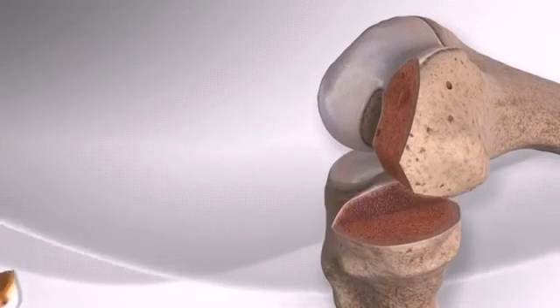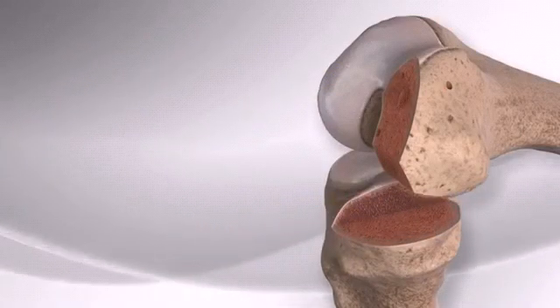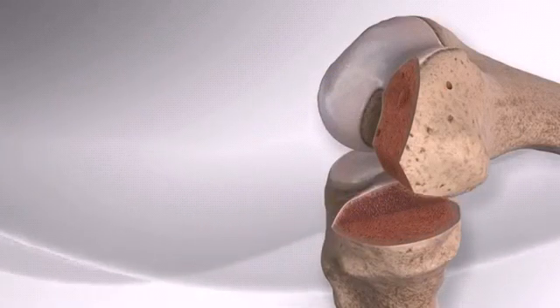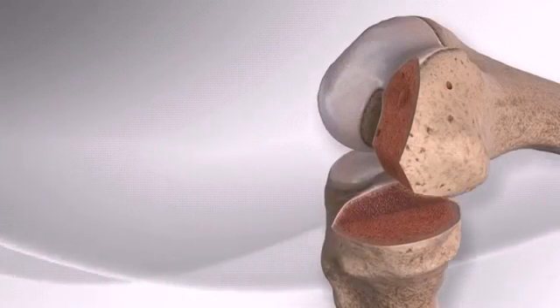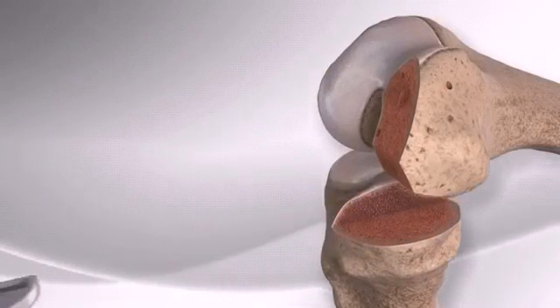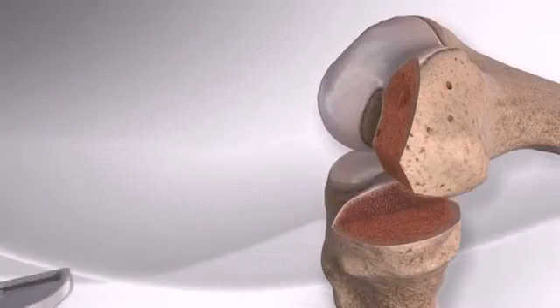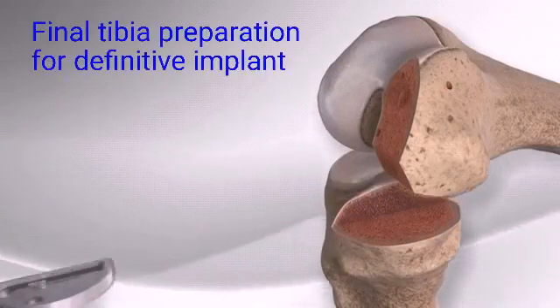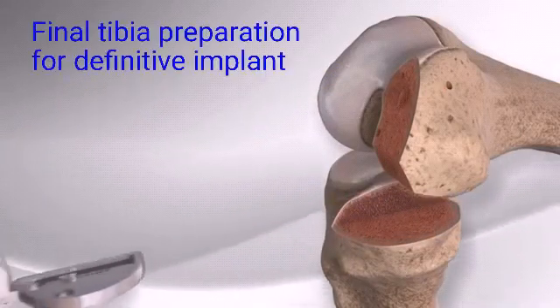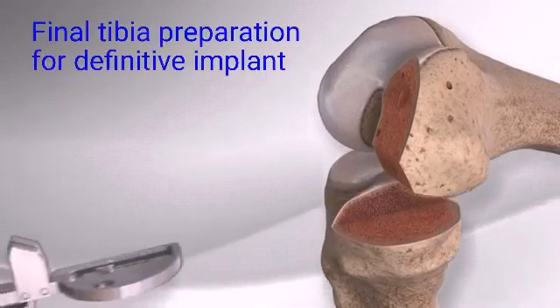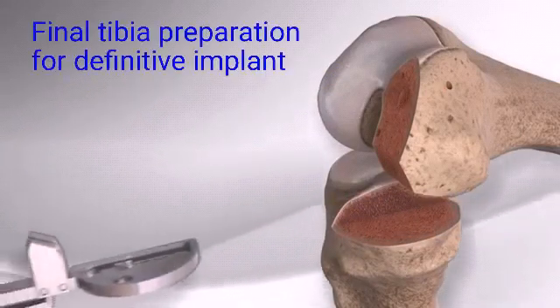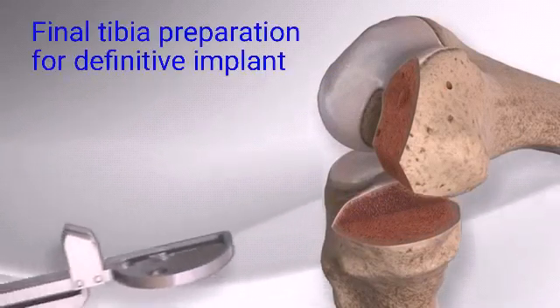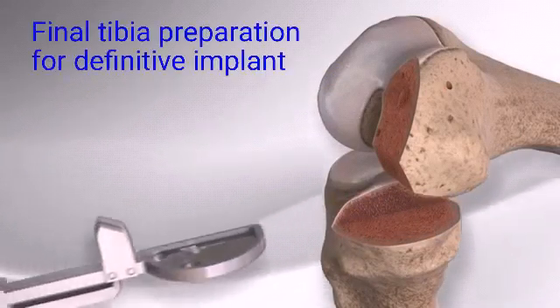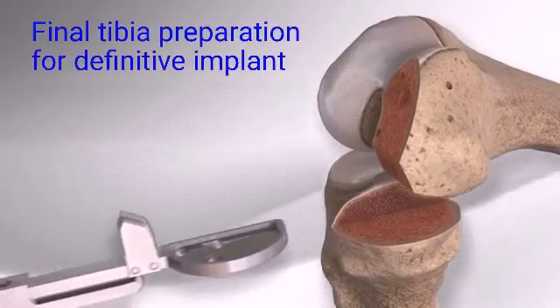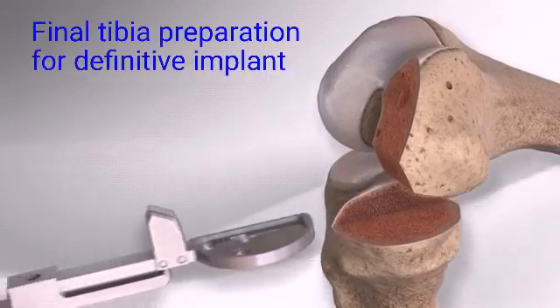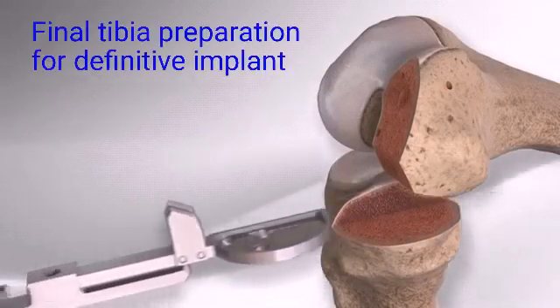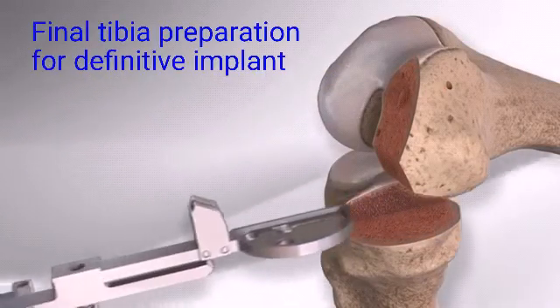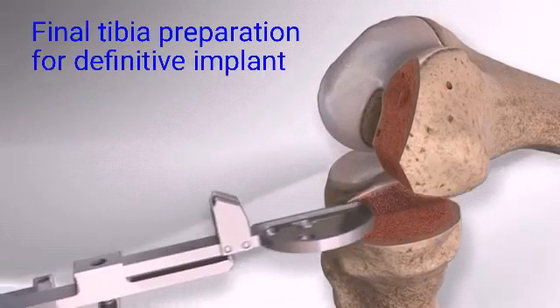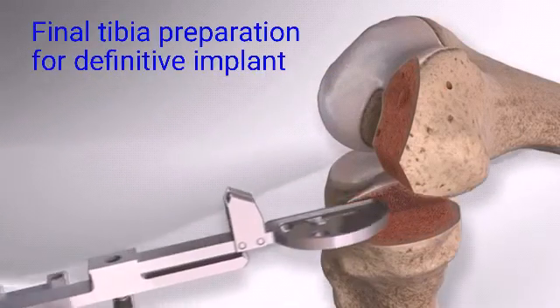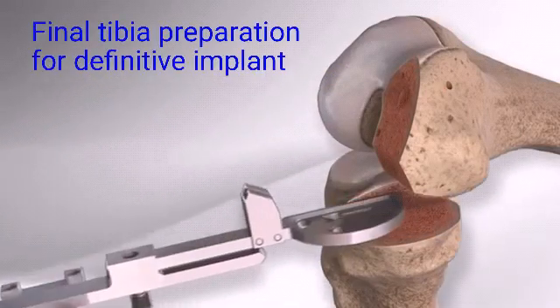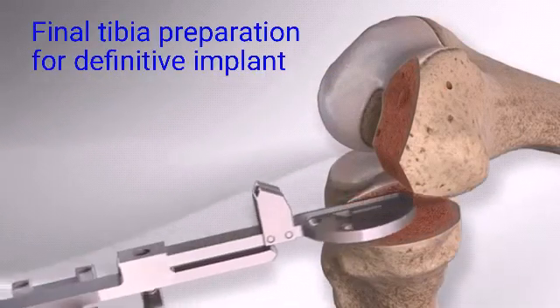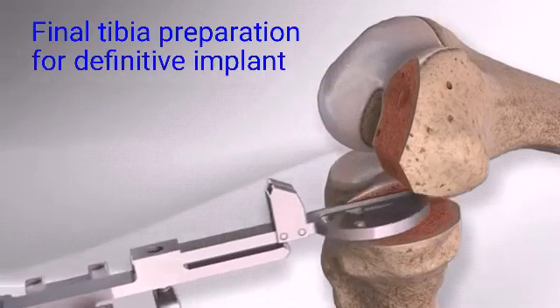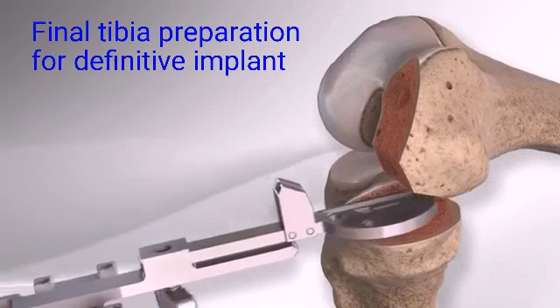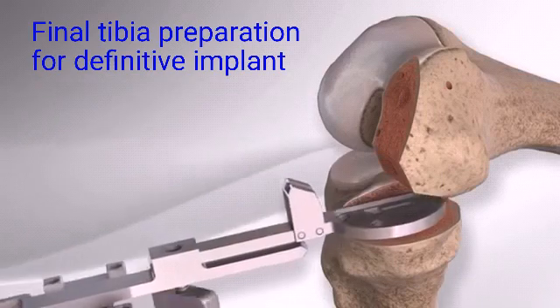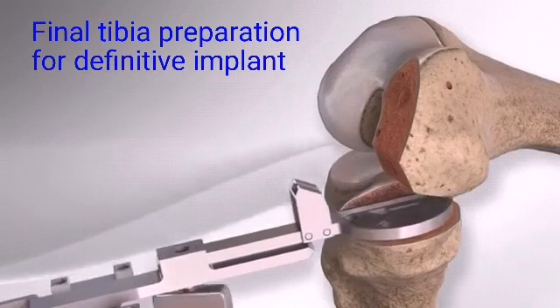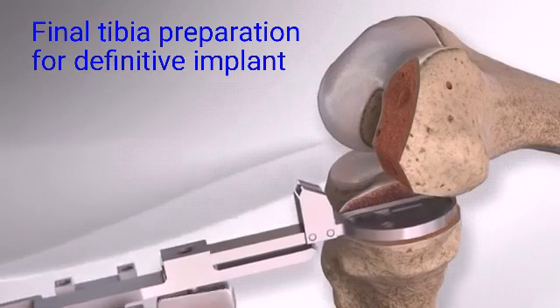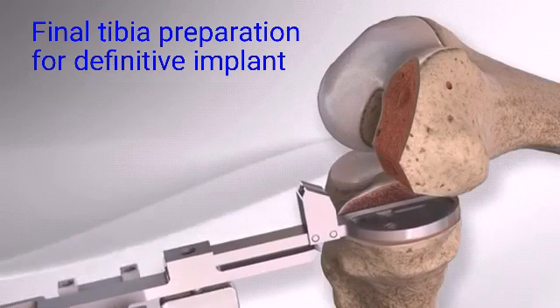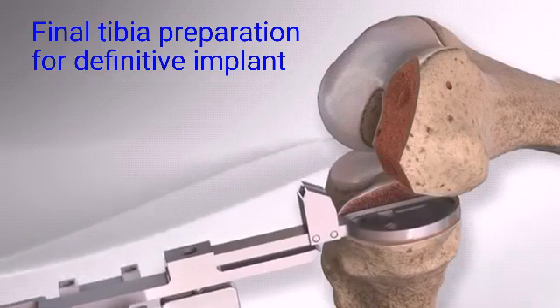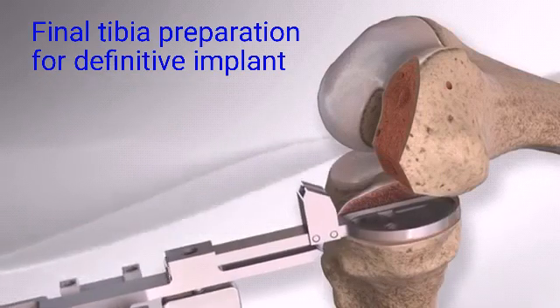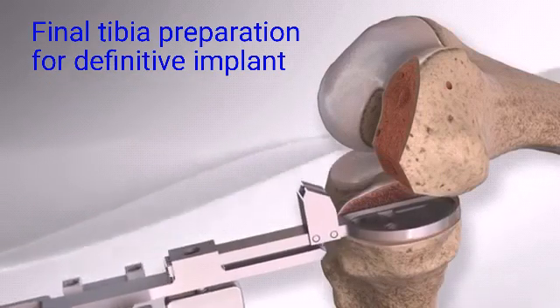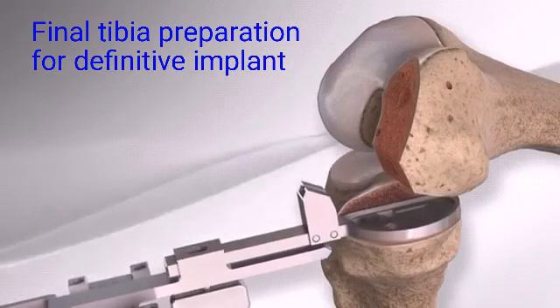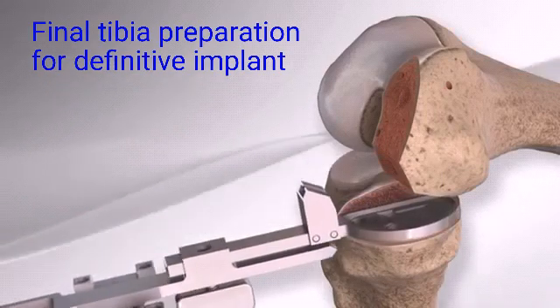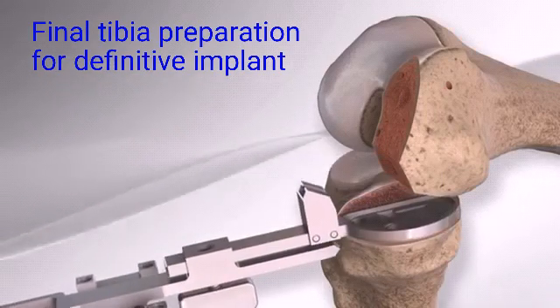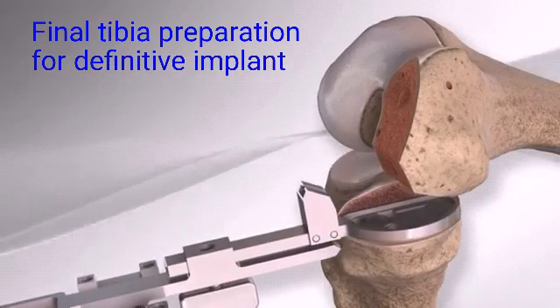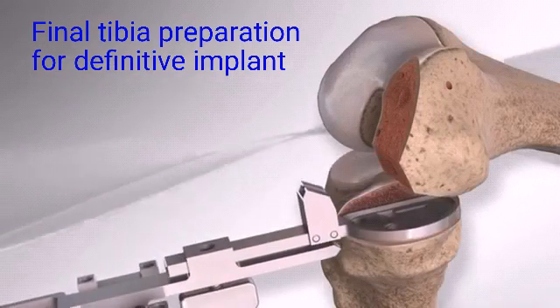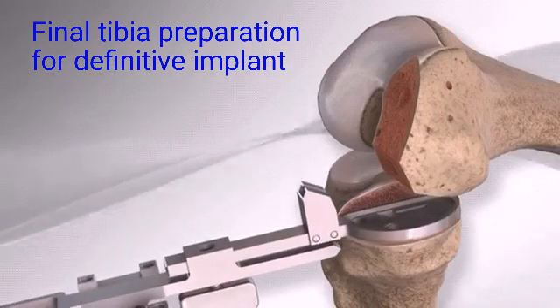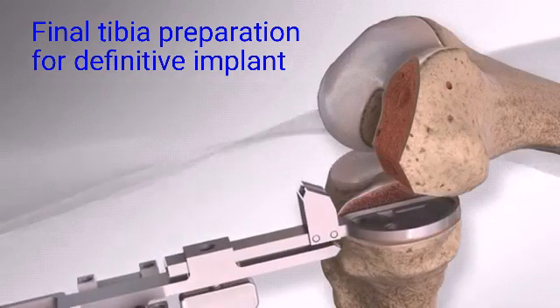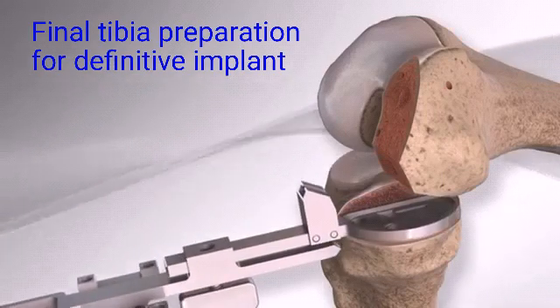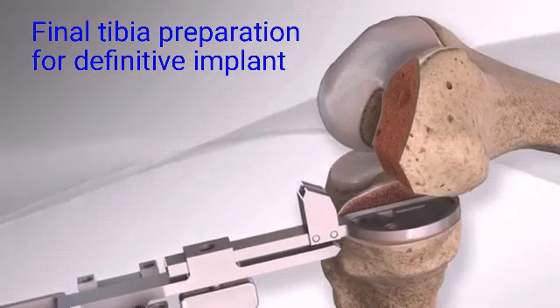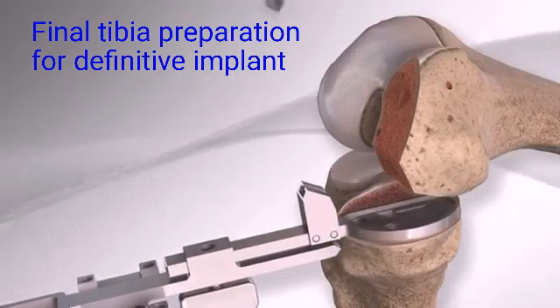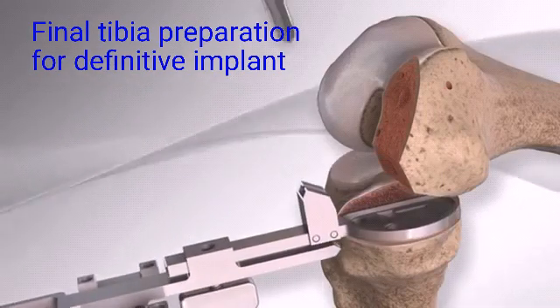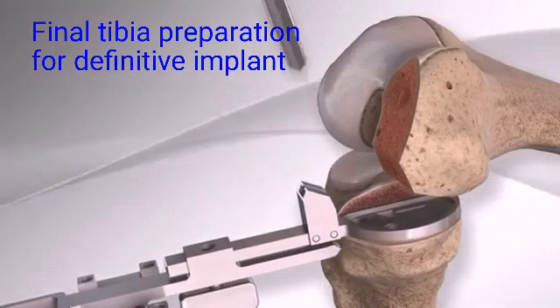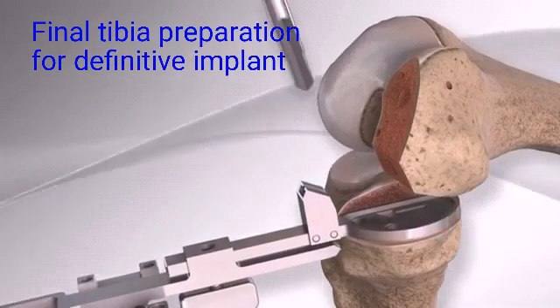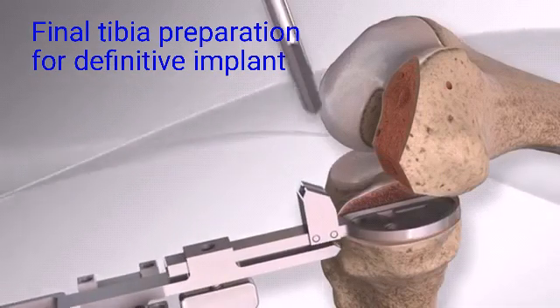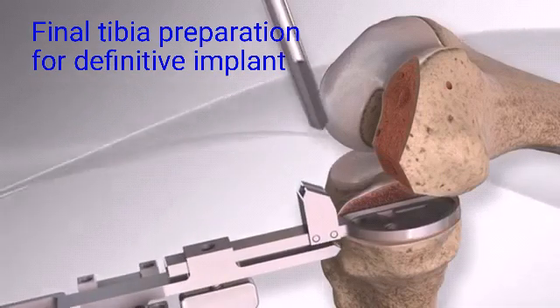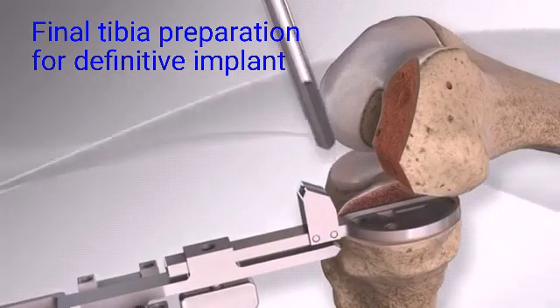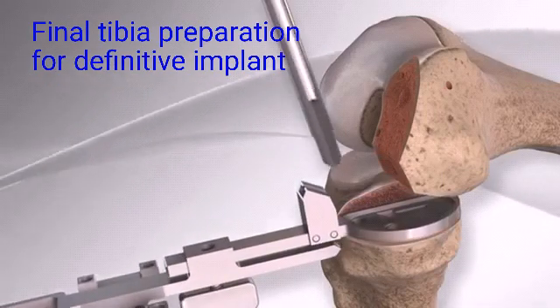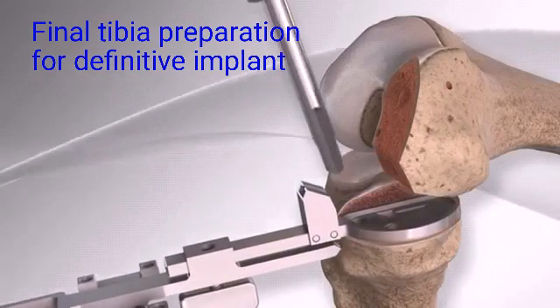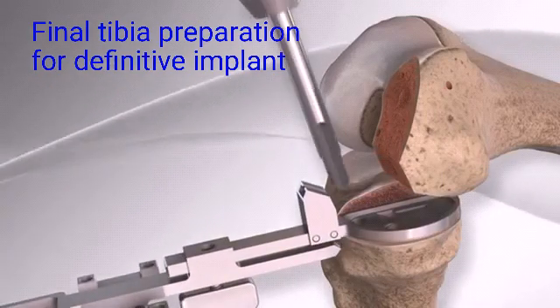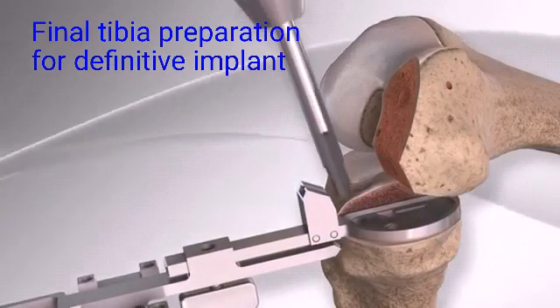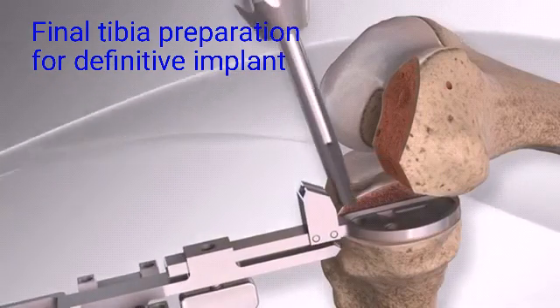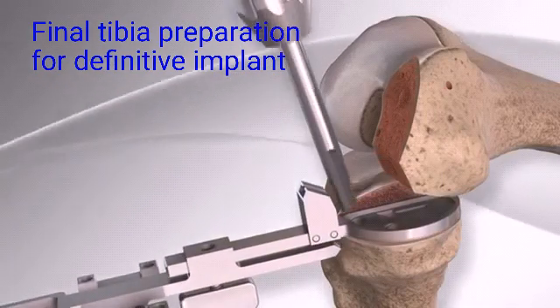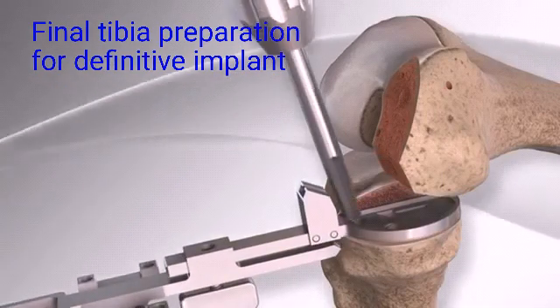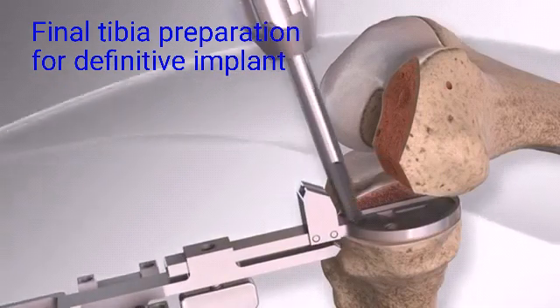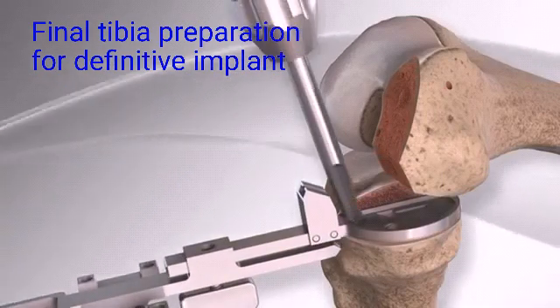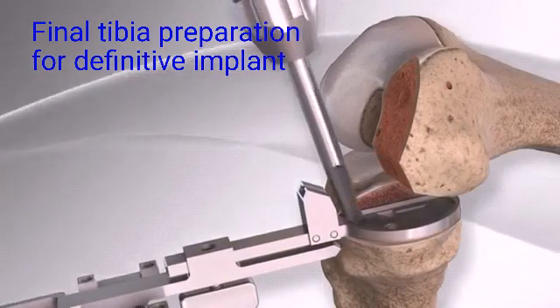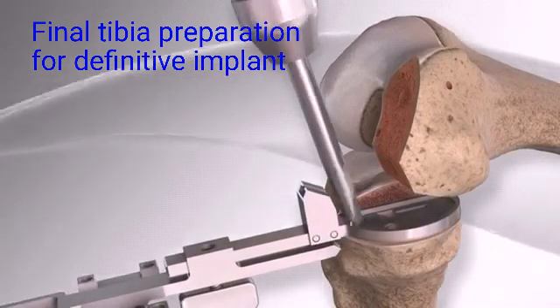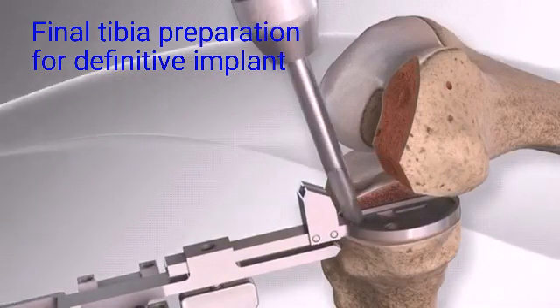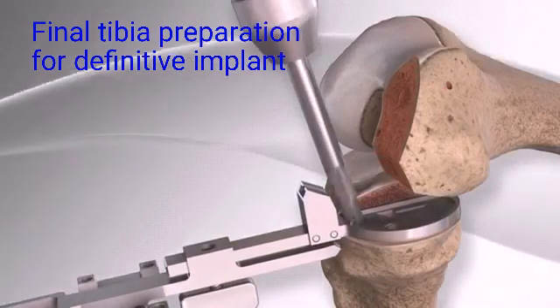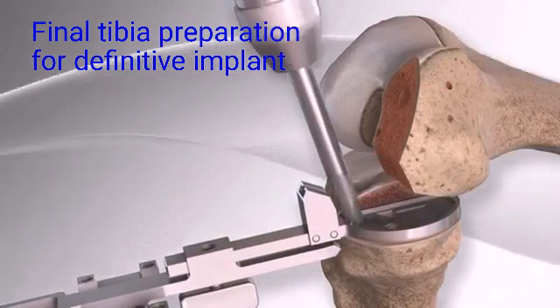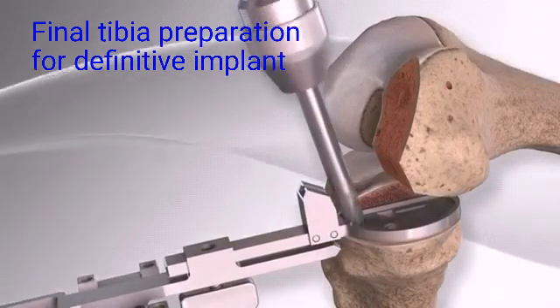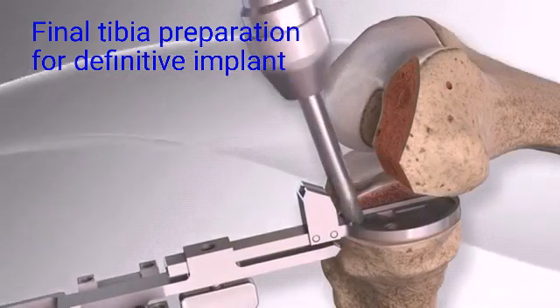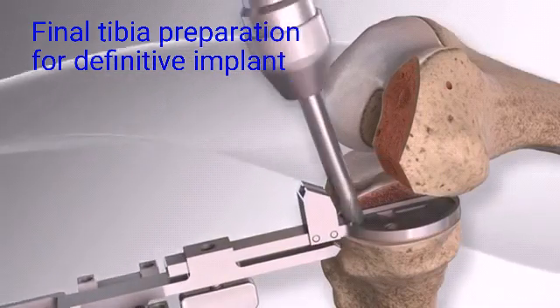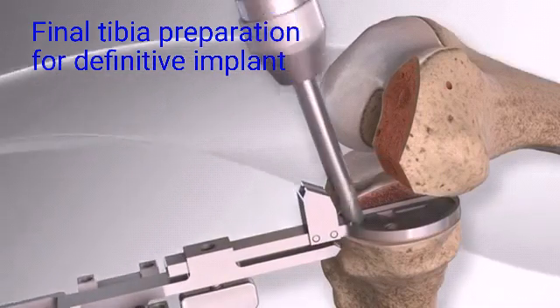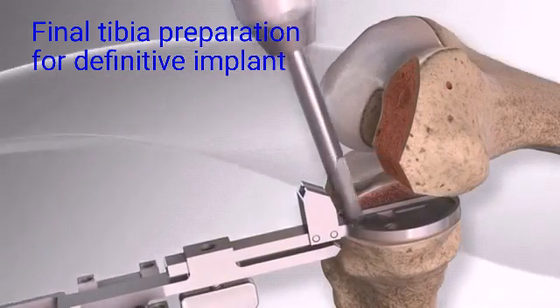The cut surface of the tibia undergoes final preparation to prepare the bone for the fixation posts on the backside of the tibial implant.